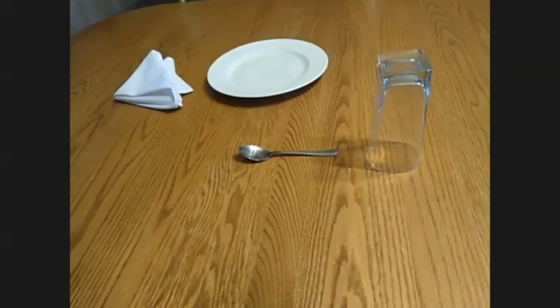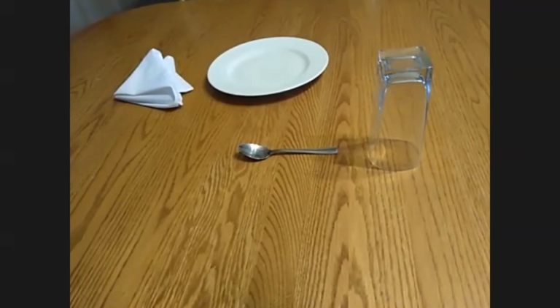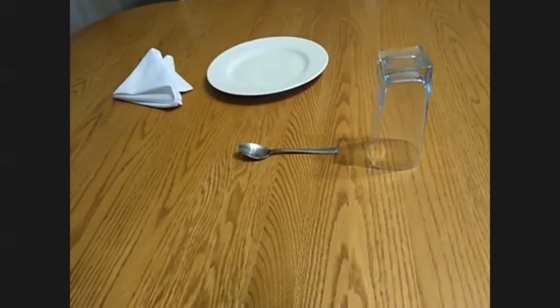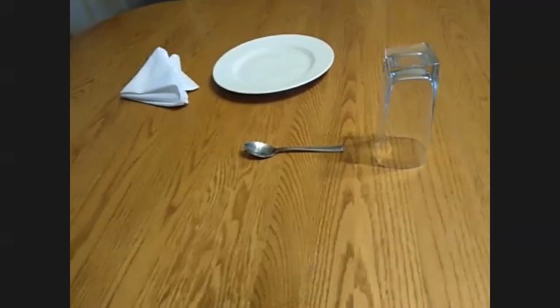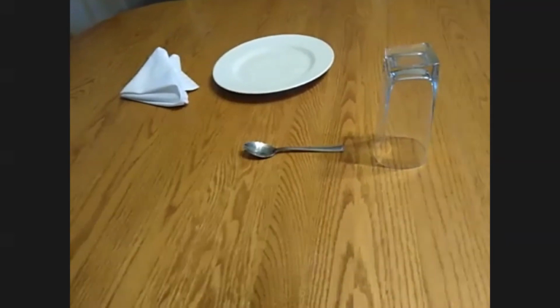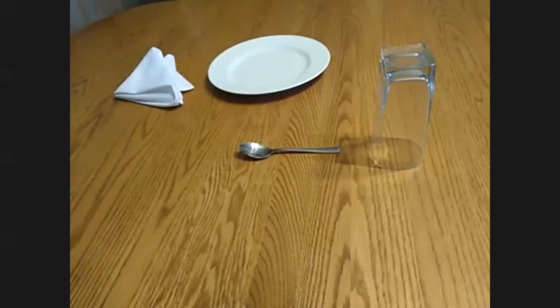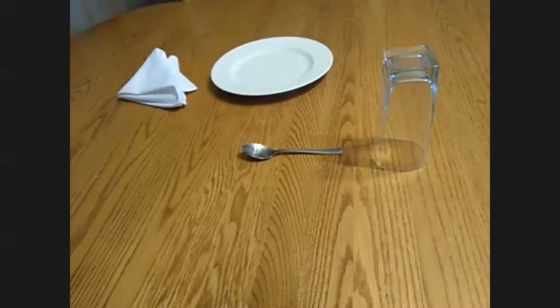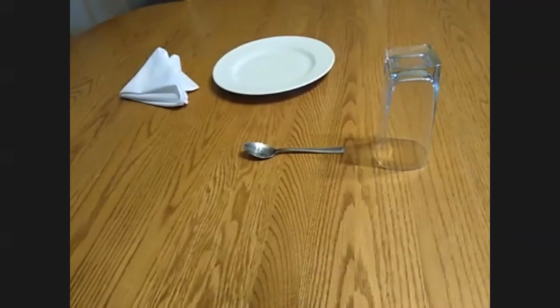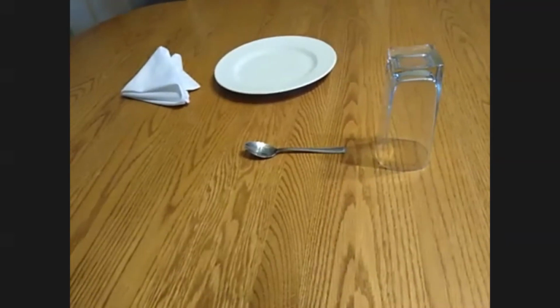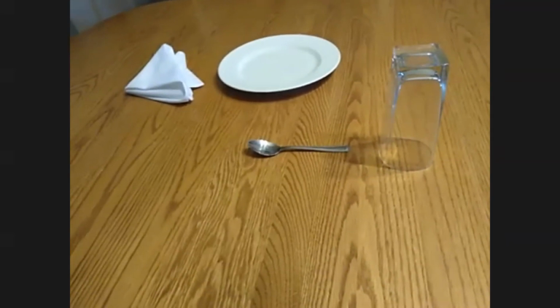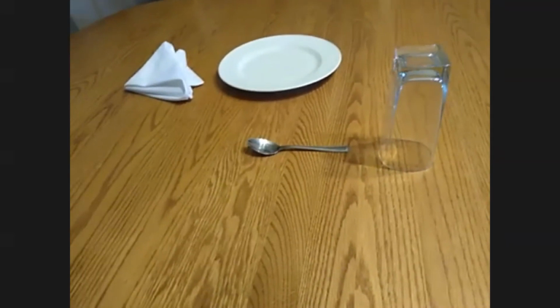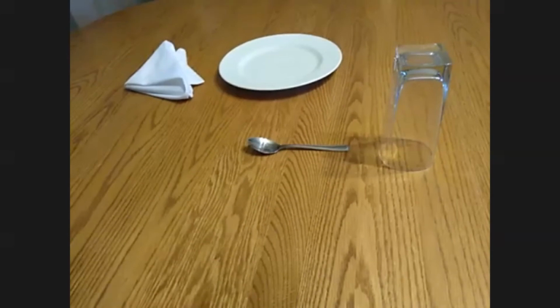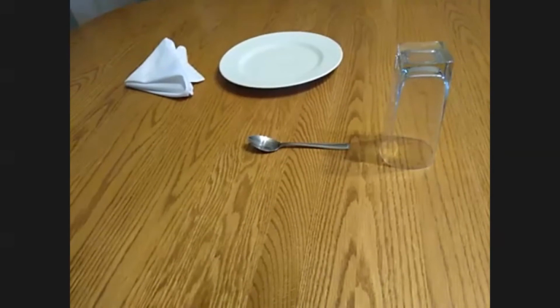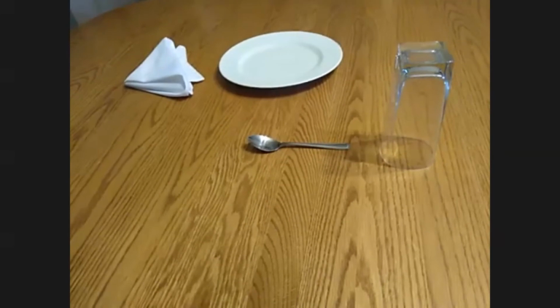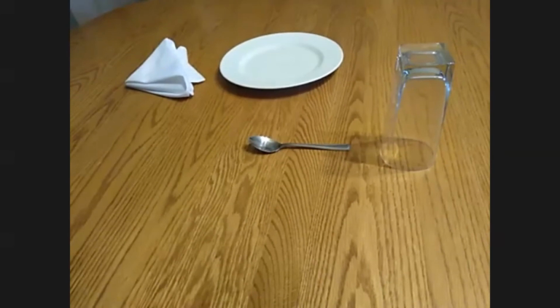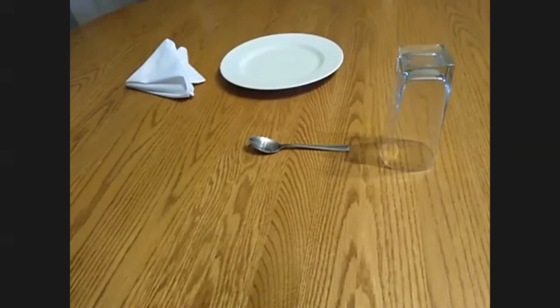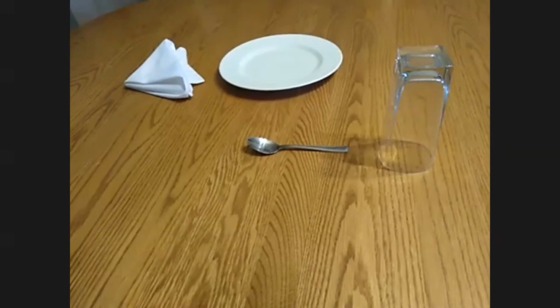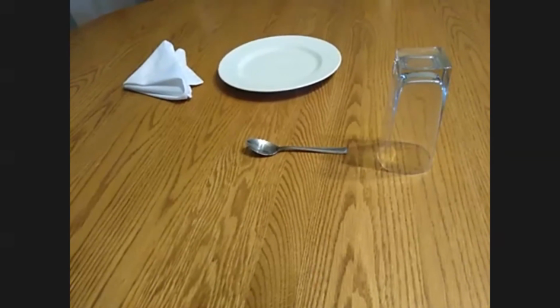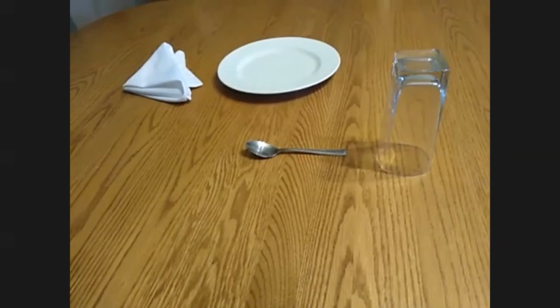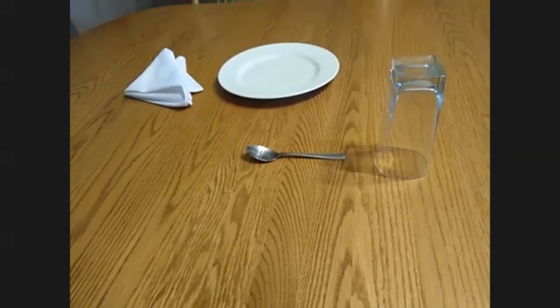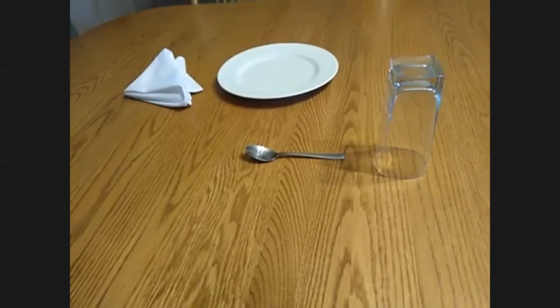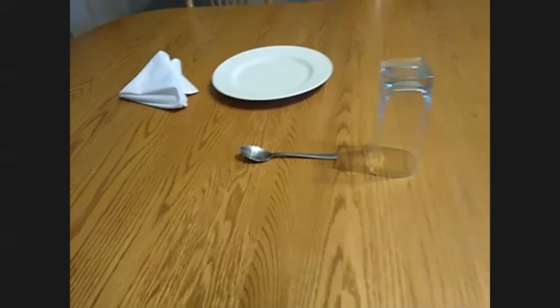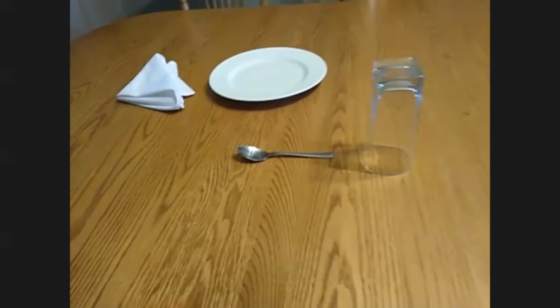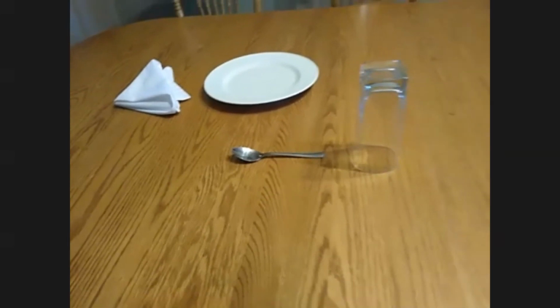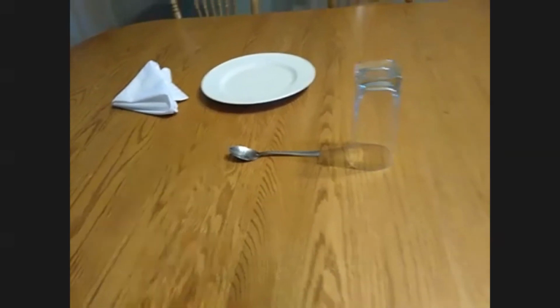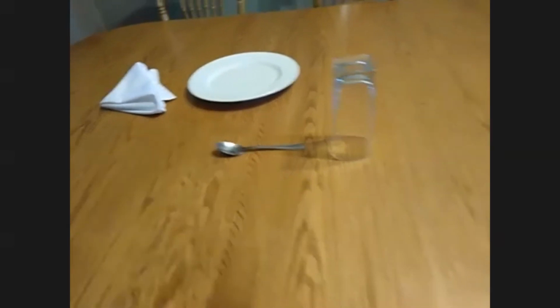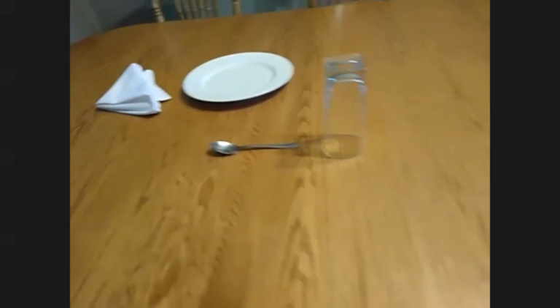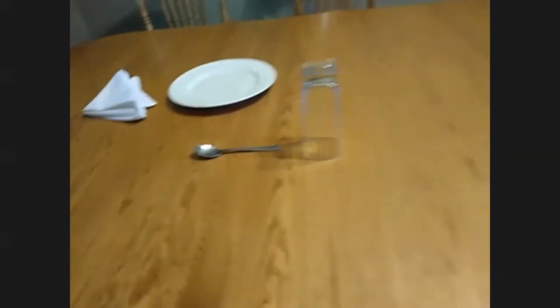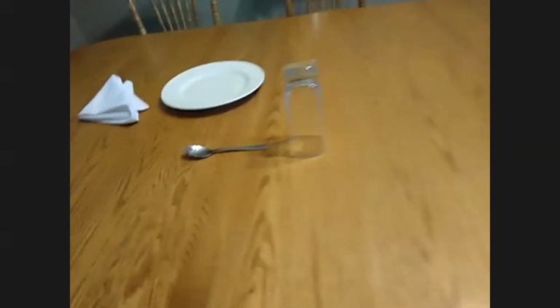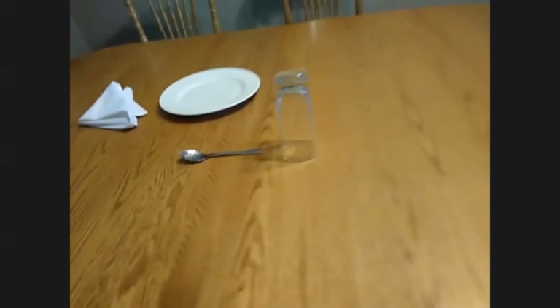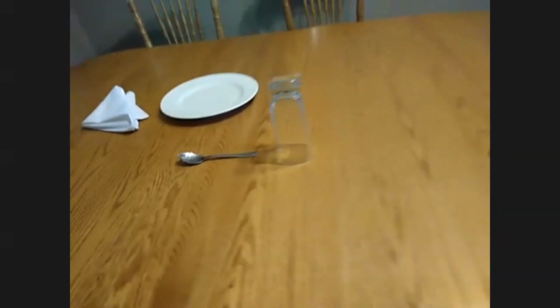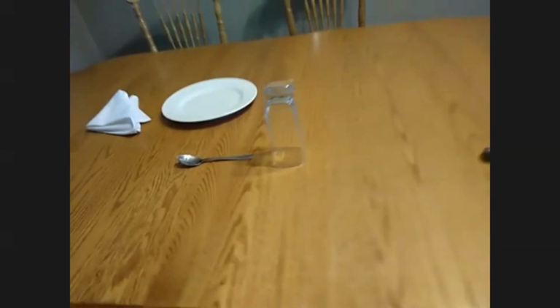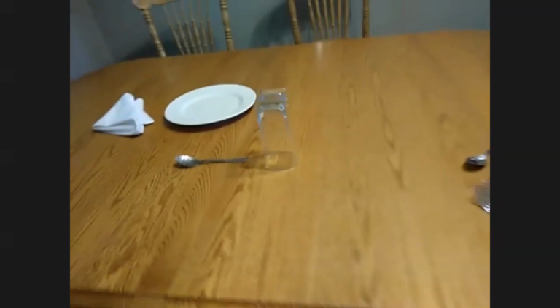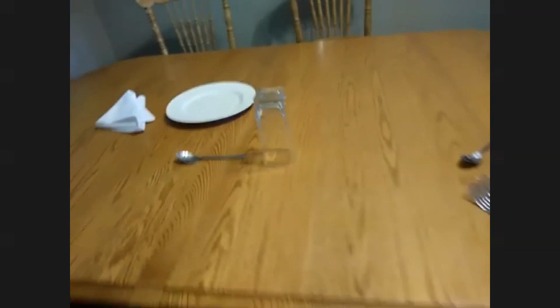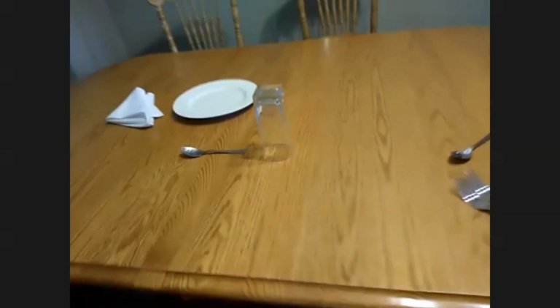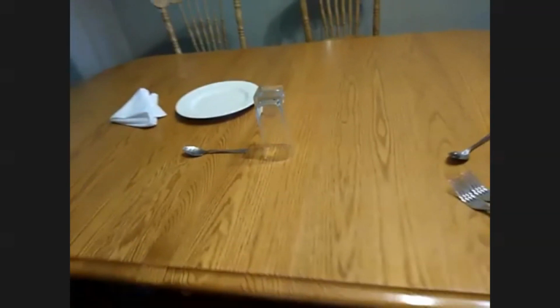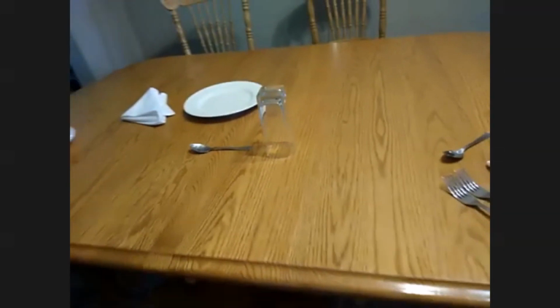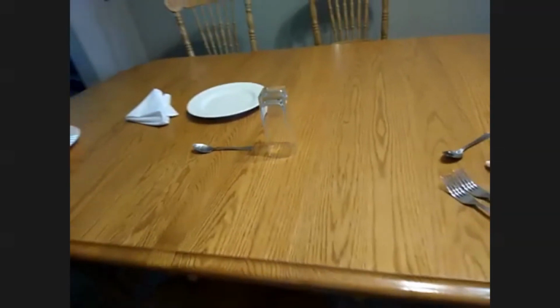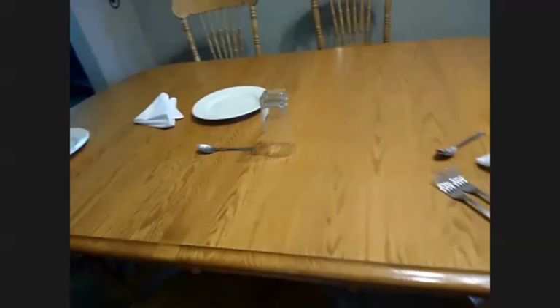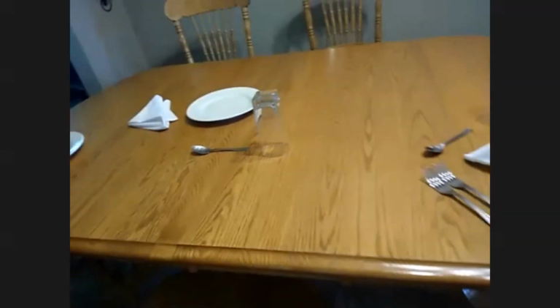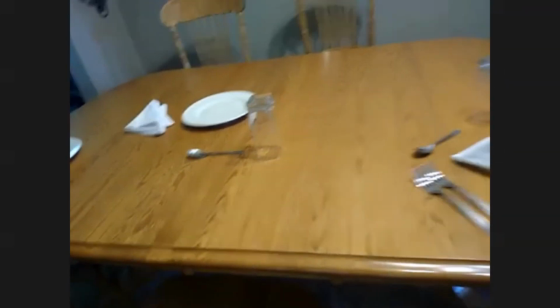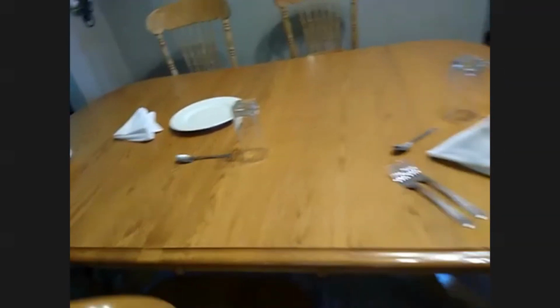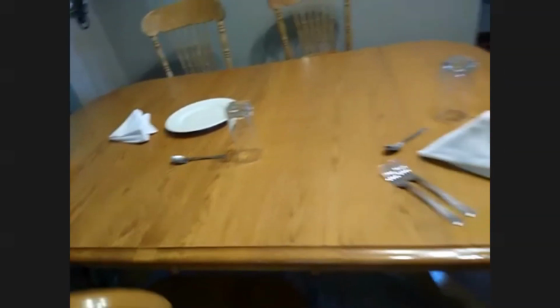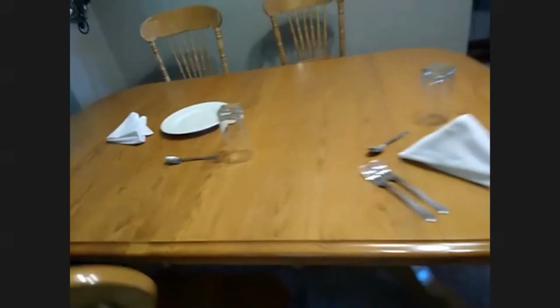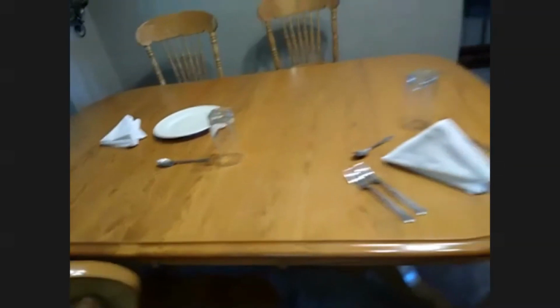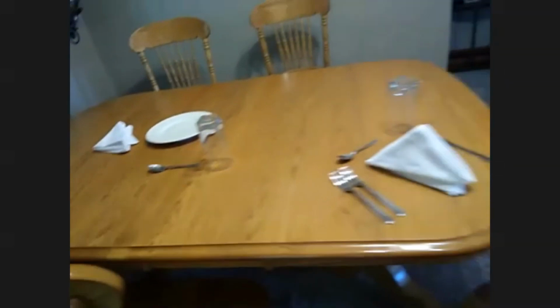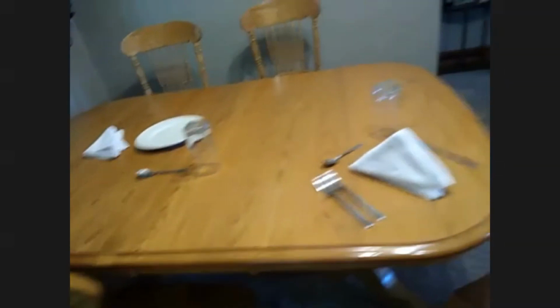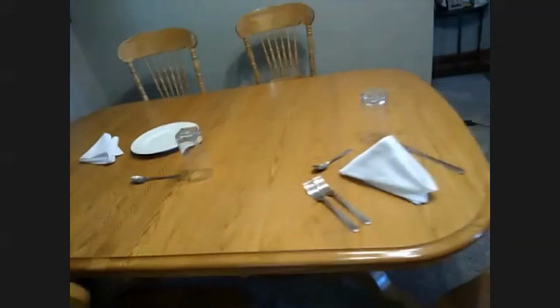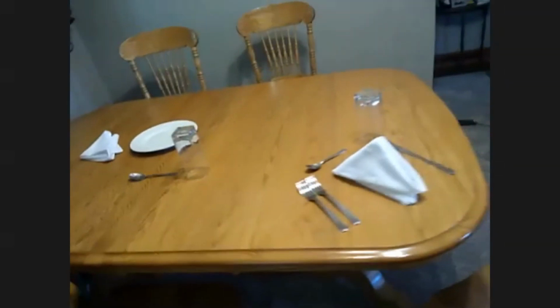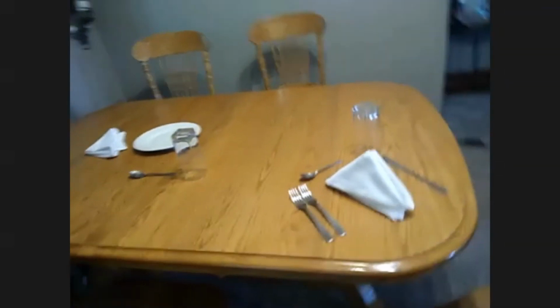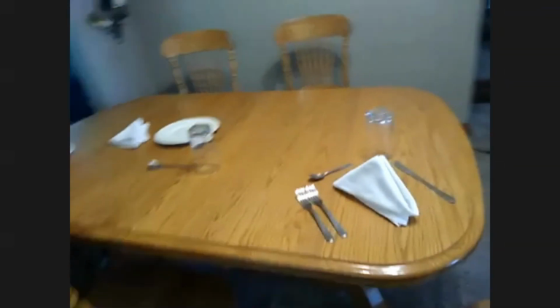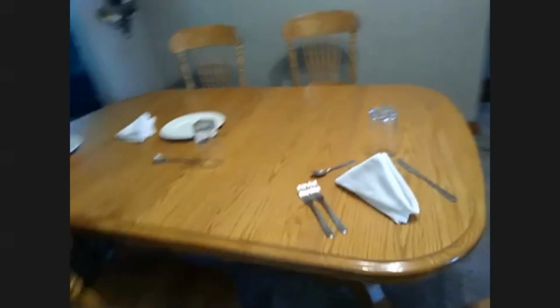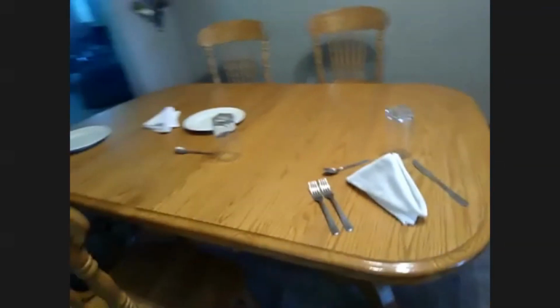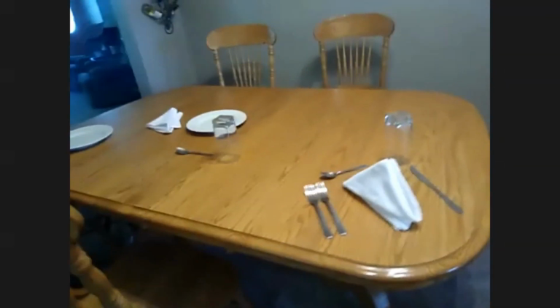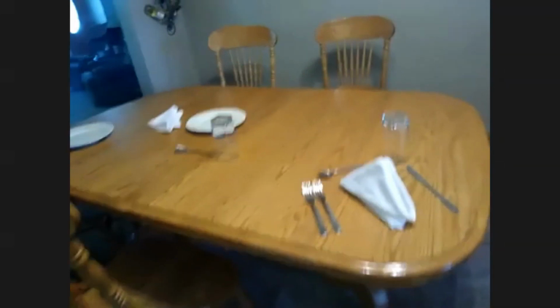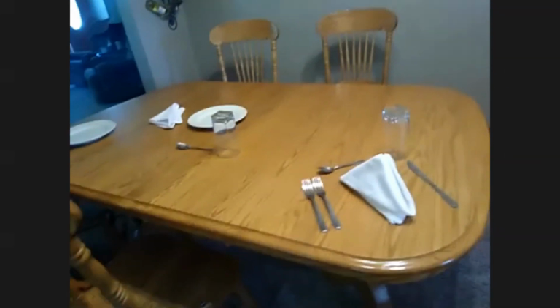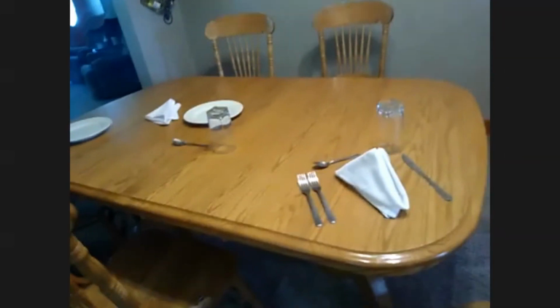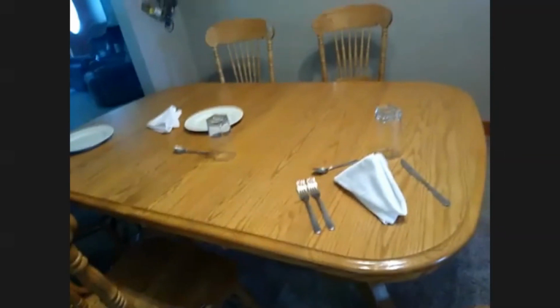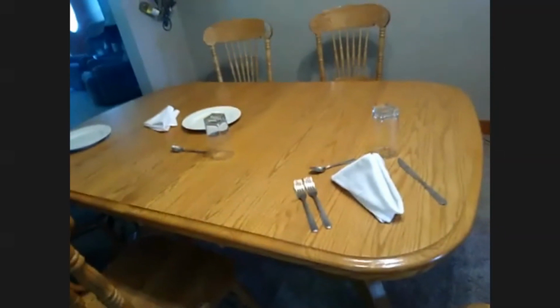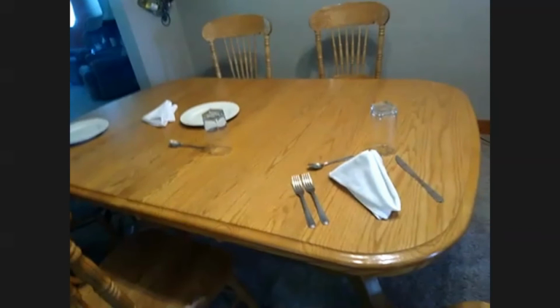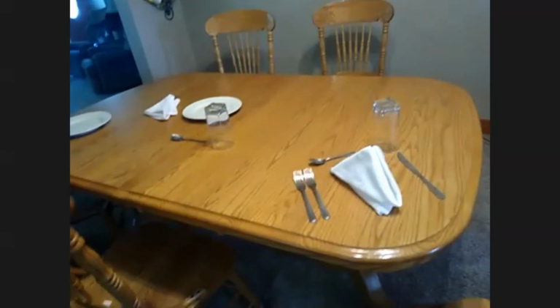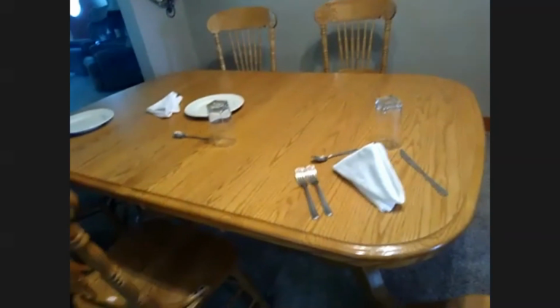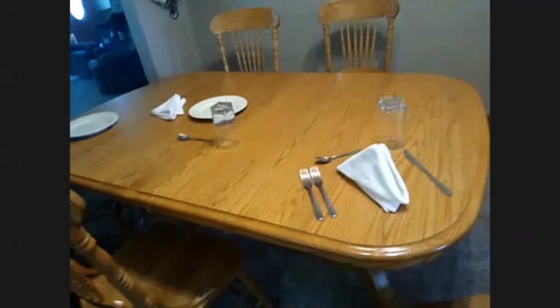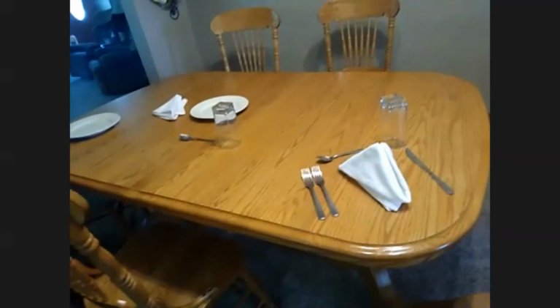That, ladies and gentlemen, is how you set a table — whether it's rectangular or a round table.